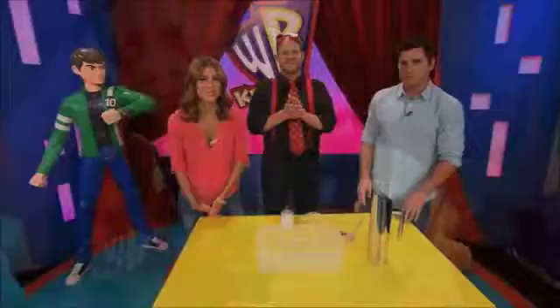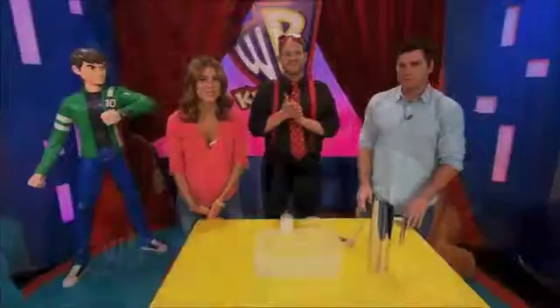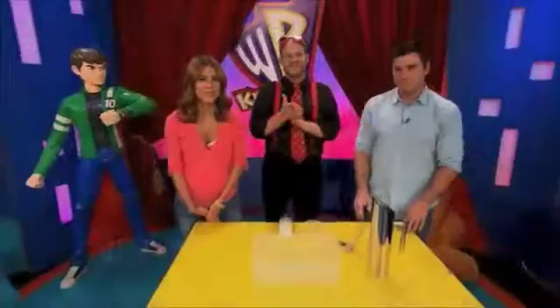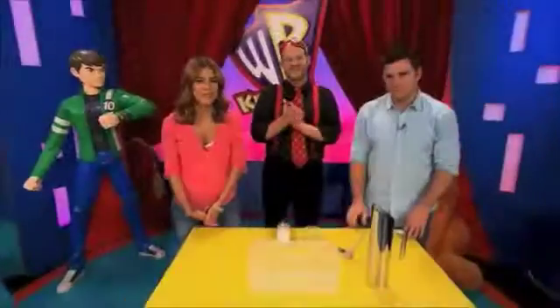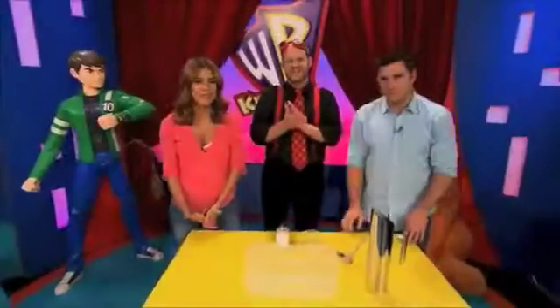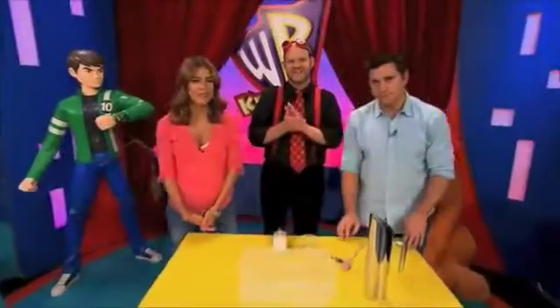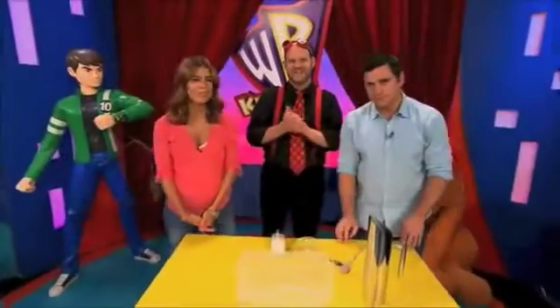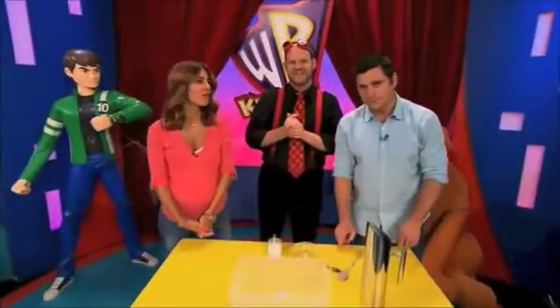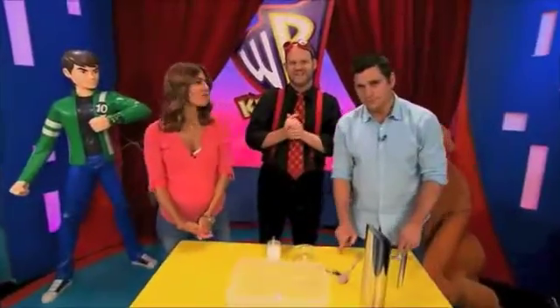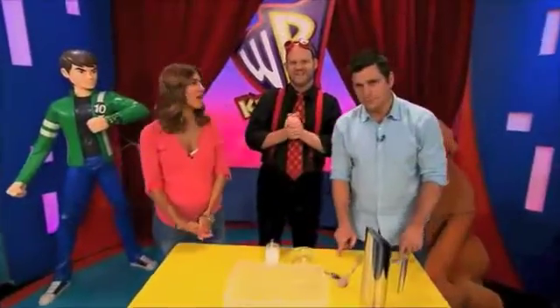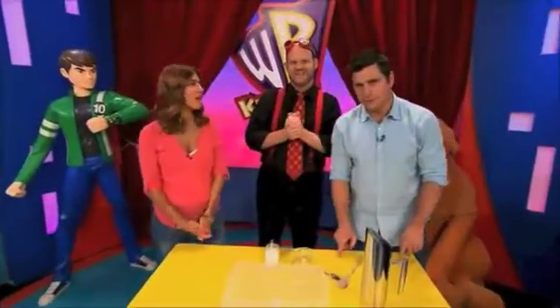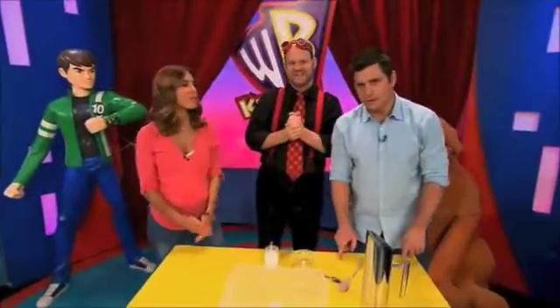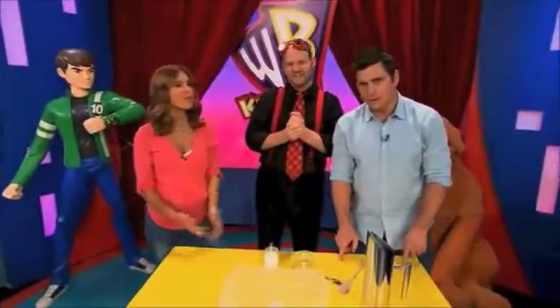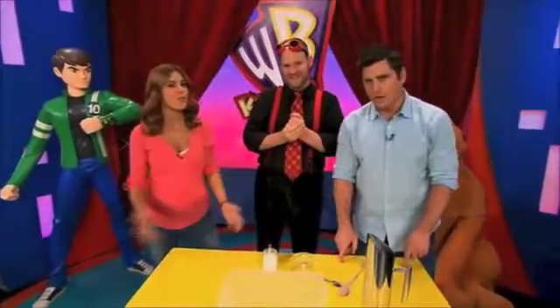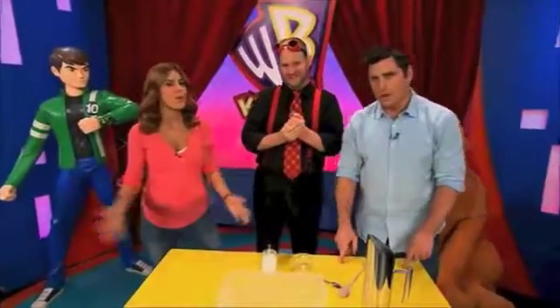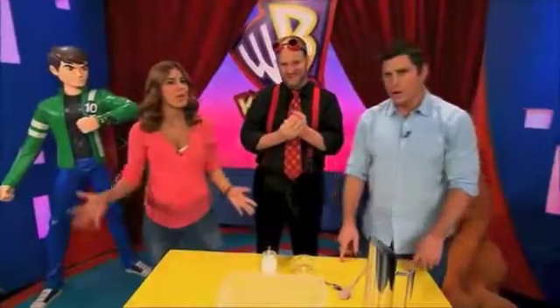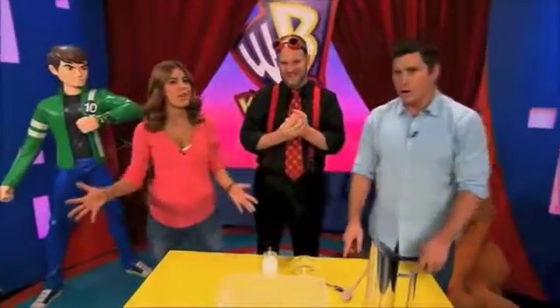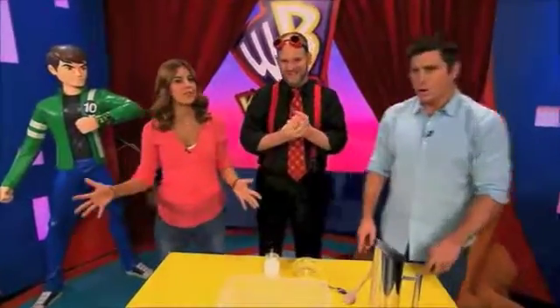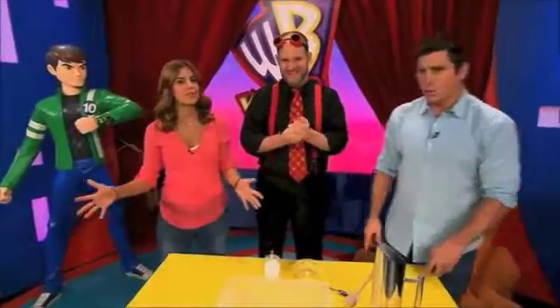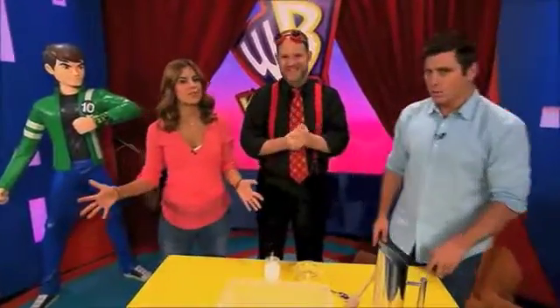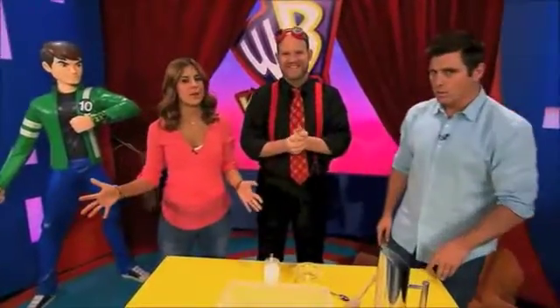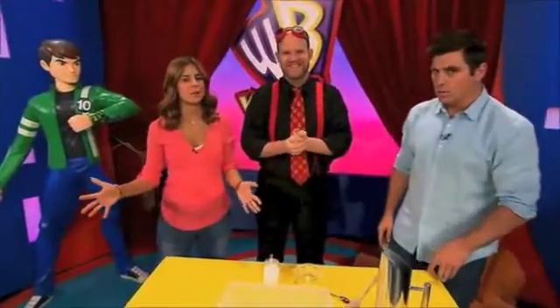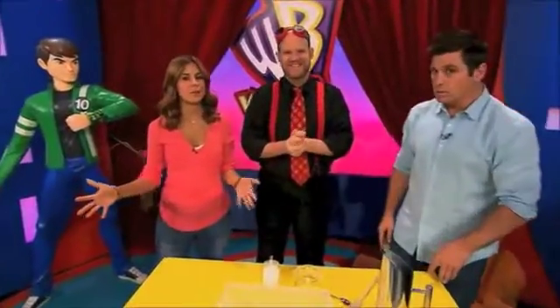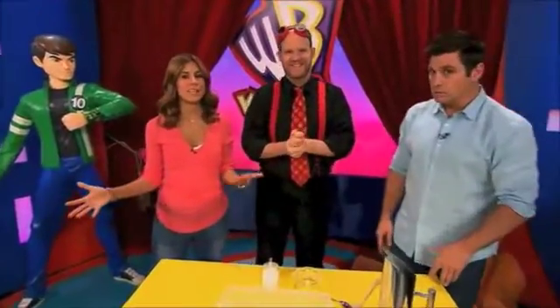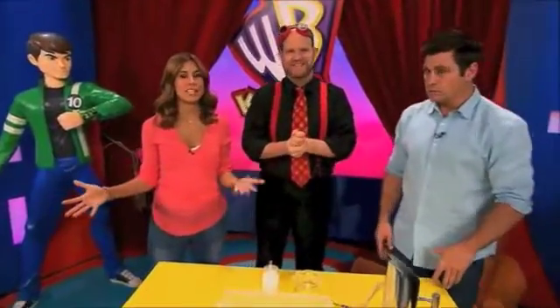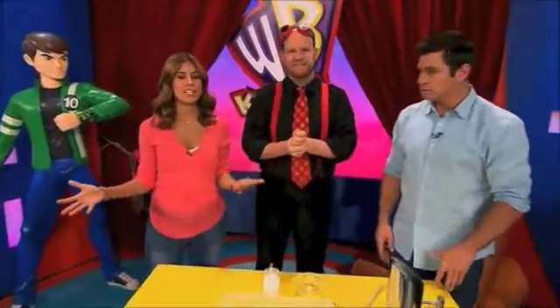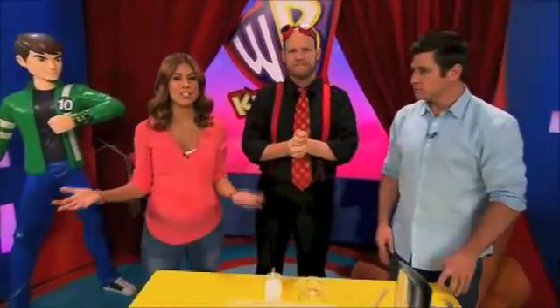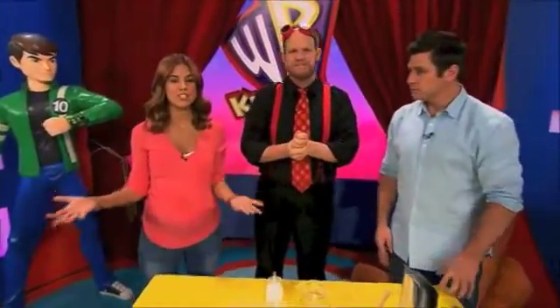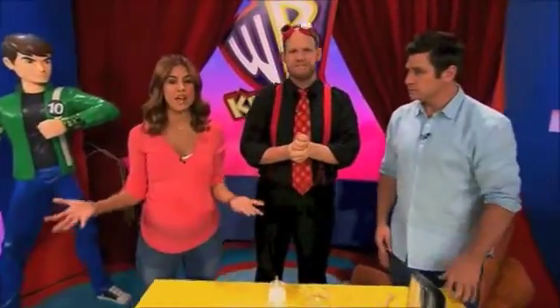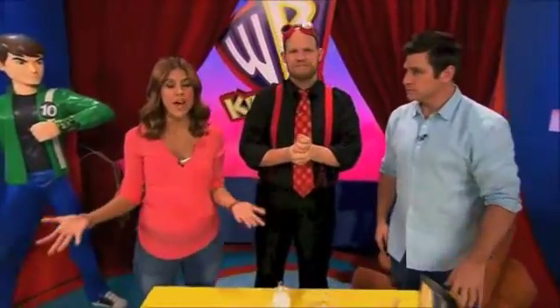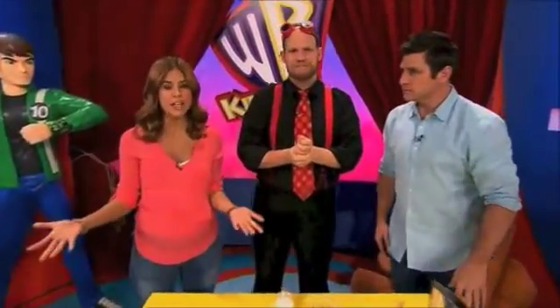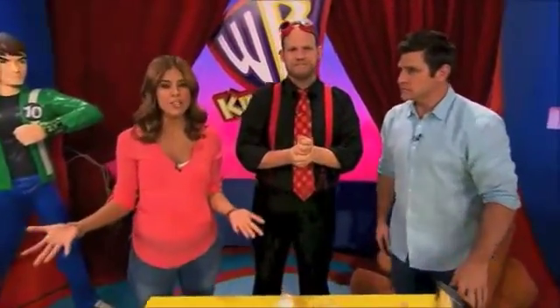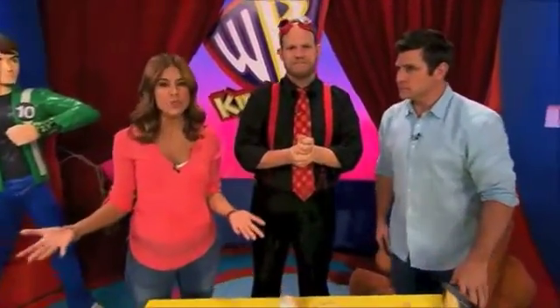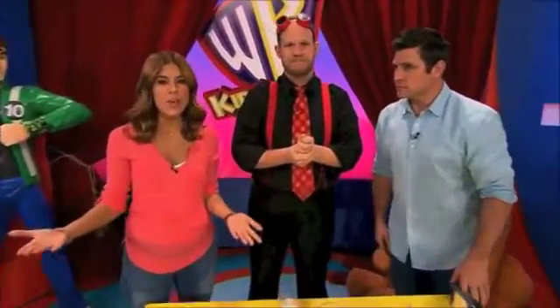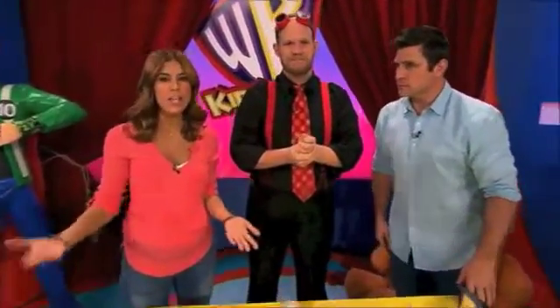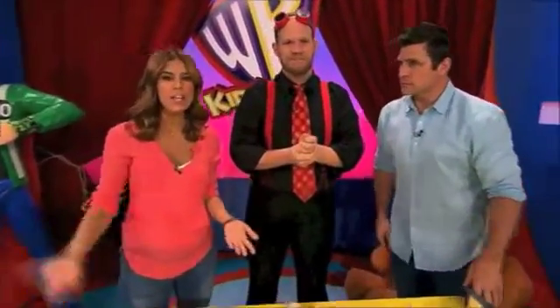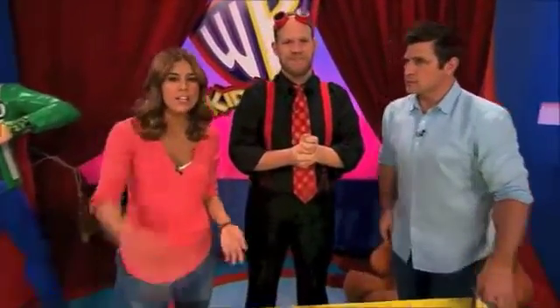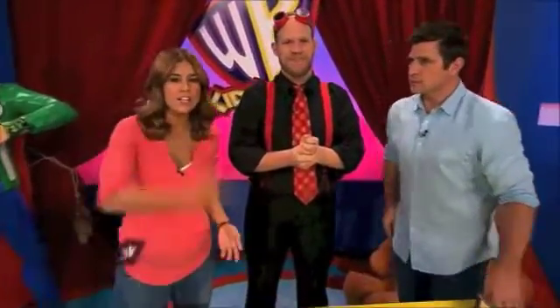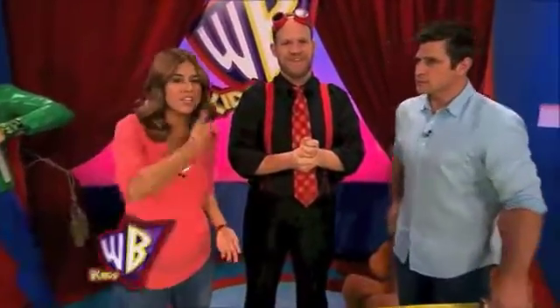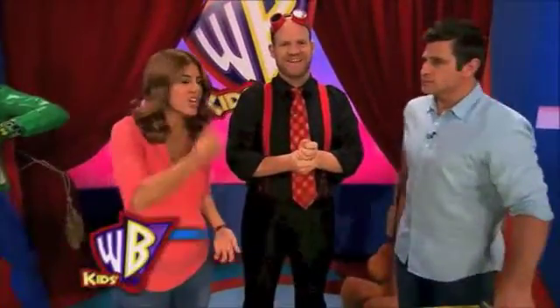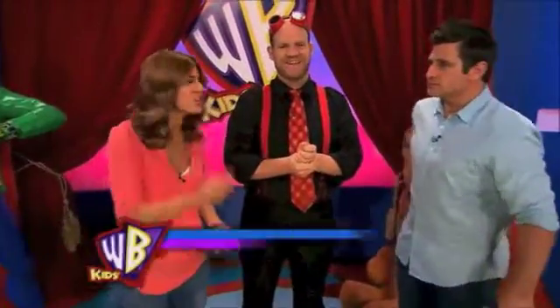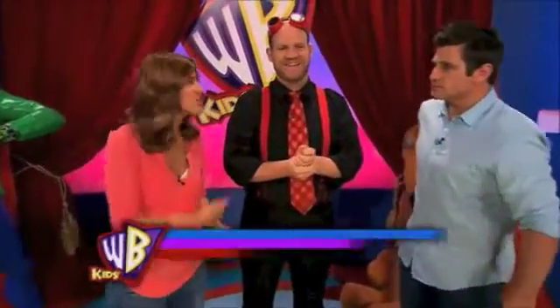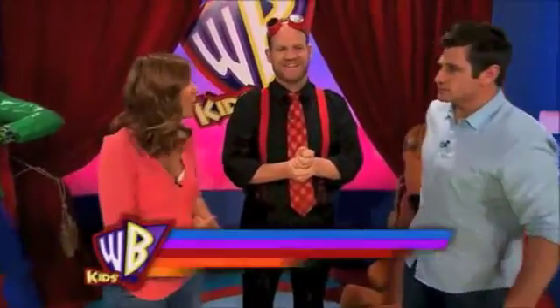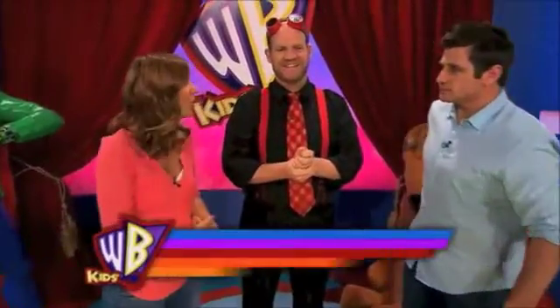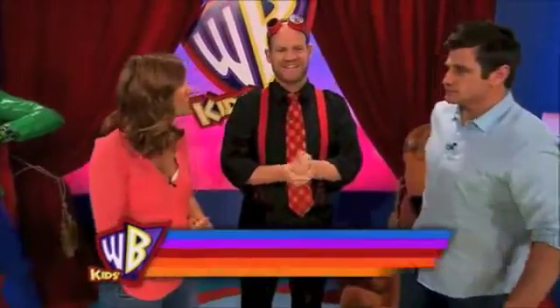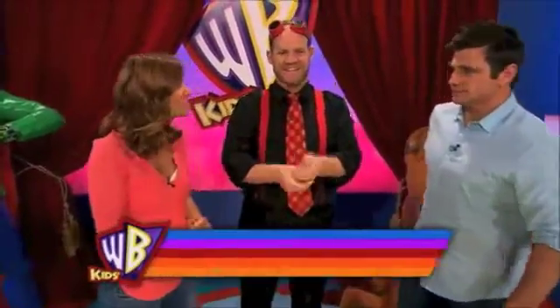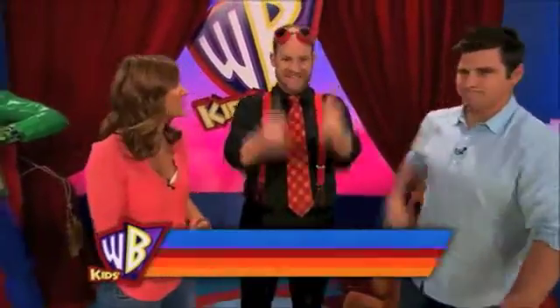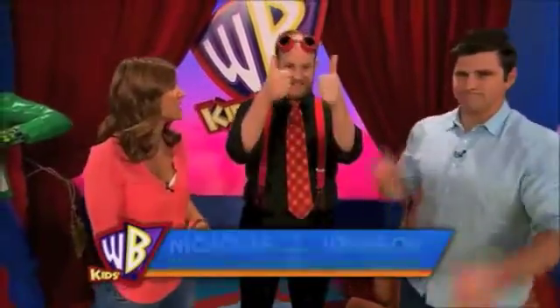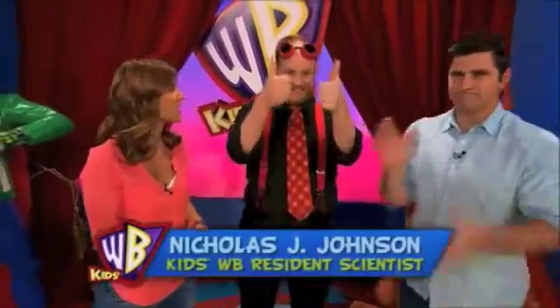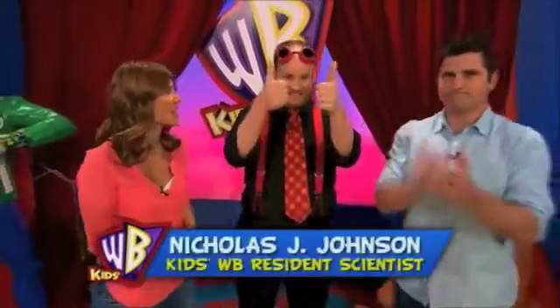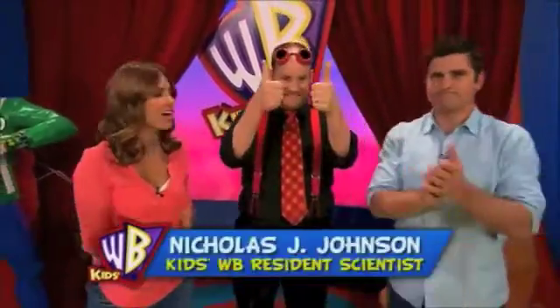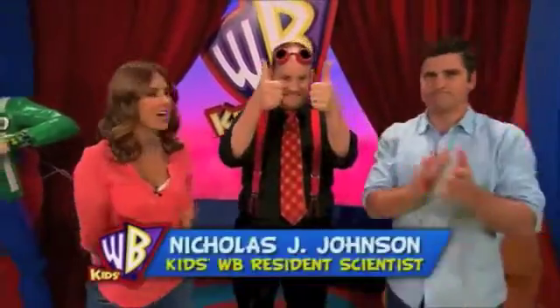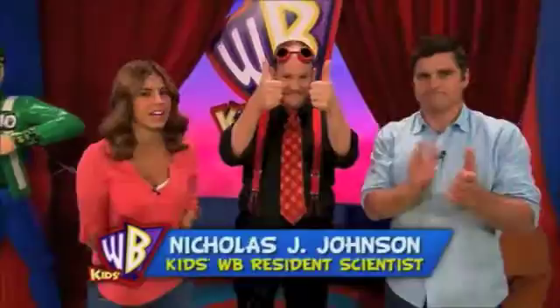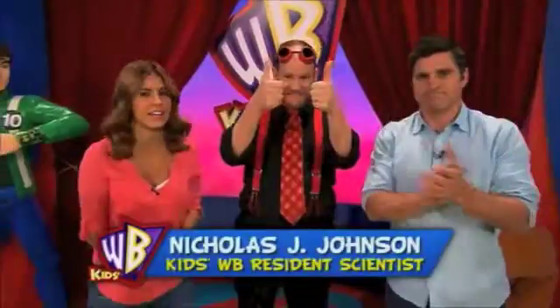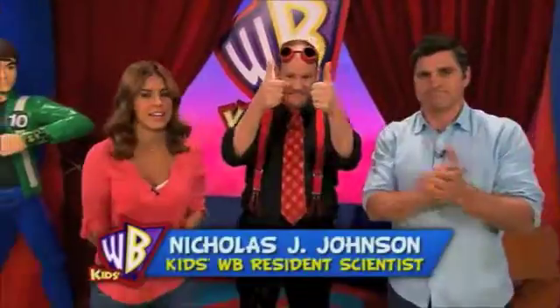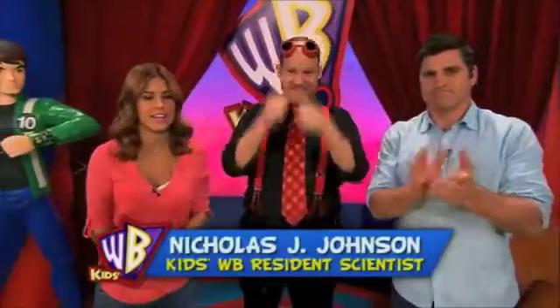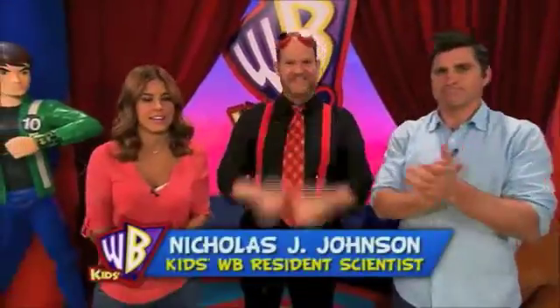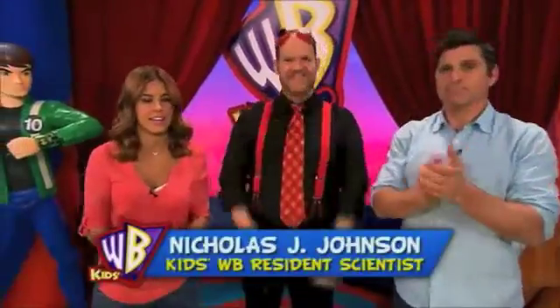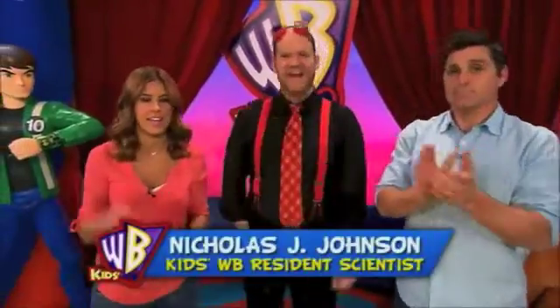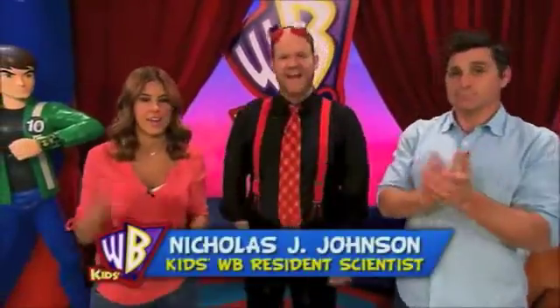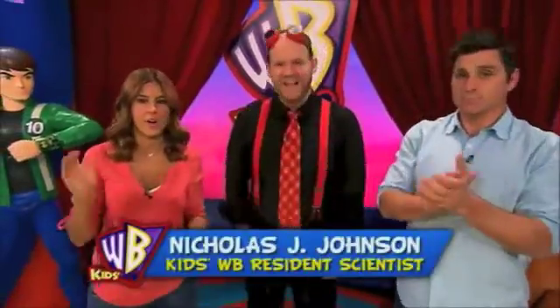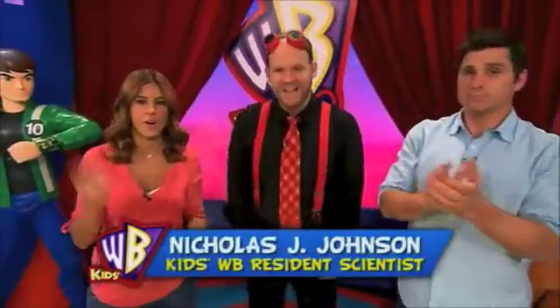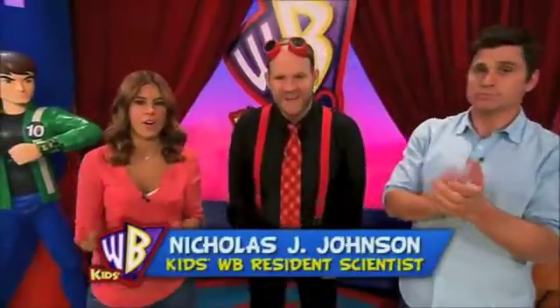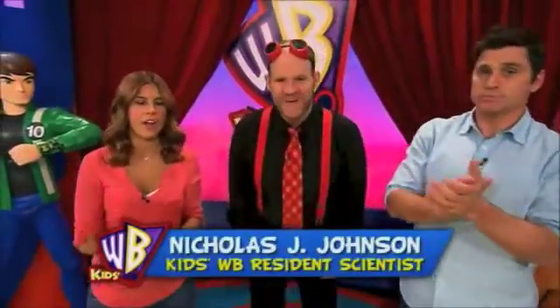Scooby-Doo so far, but we haven't — because it's Giants Week. Nicholas J. Johnson's here. Hi, Nick. Hello.